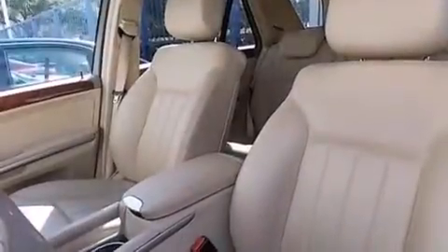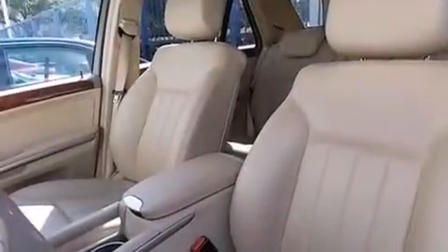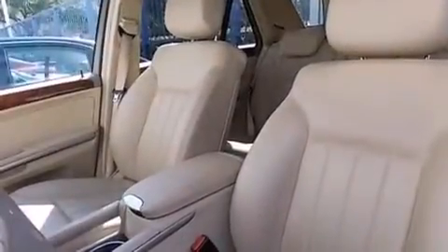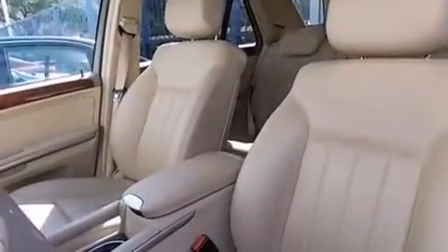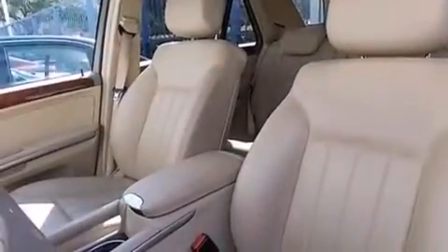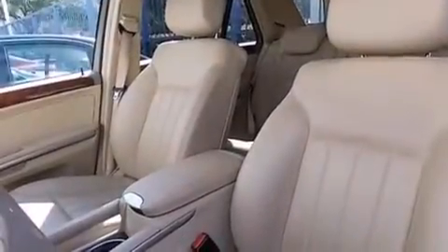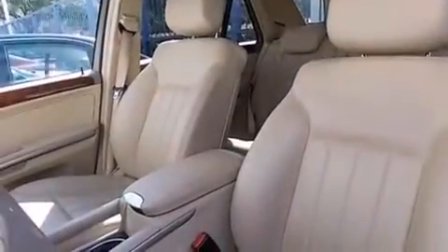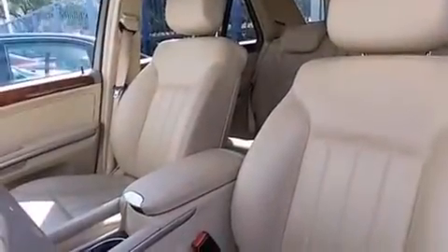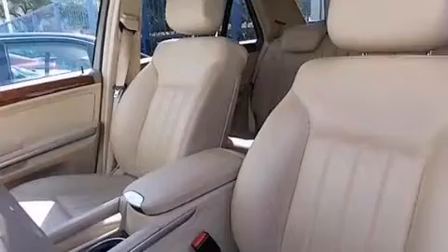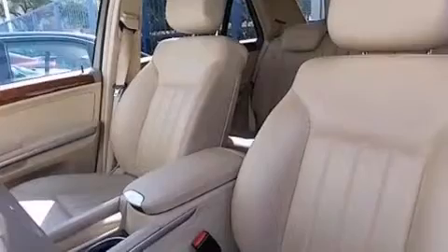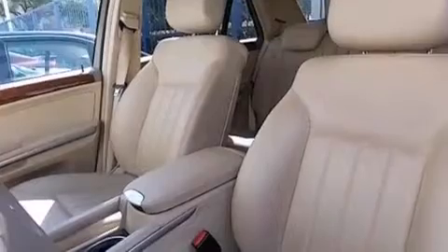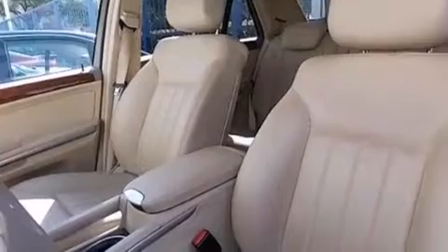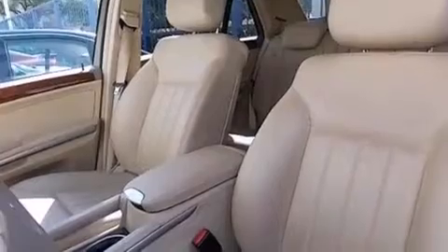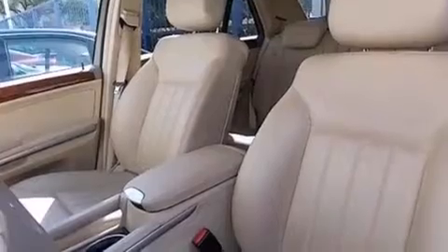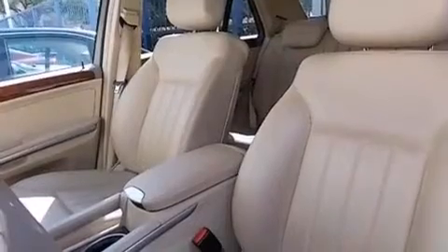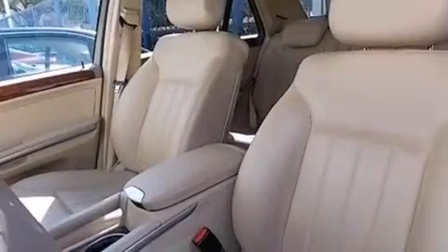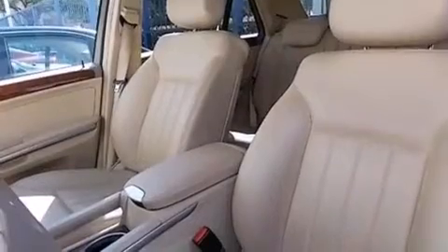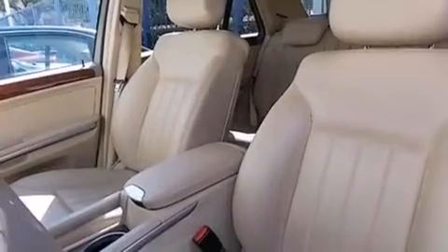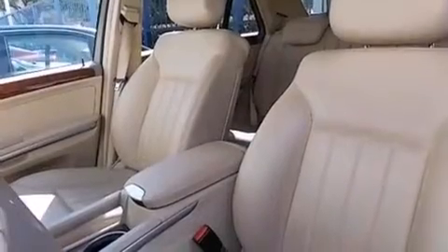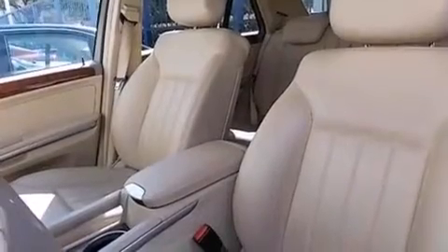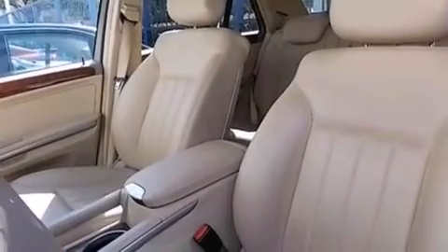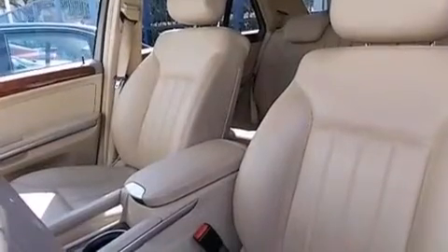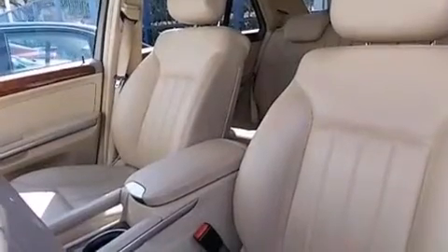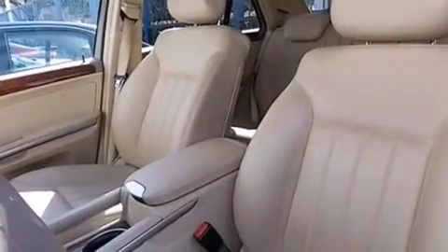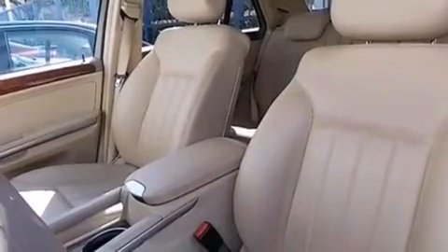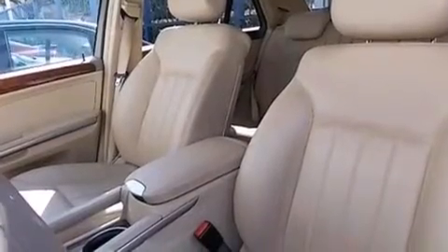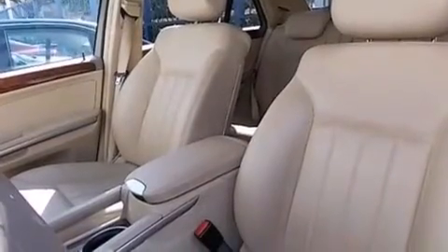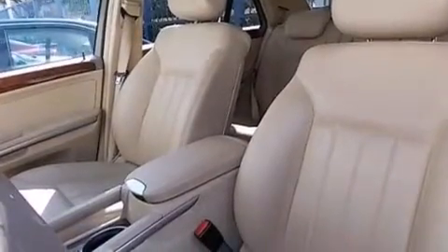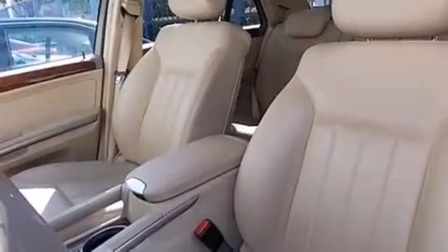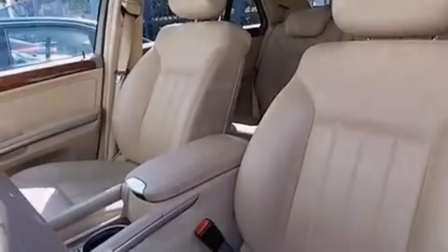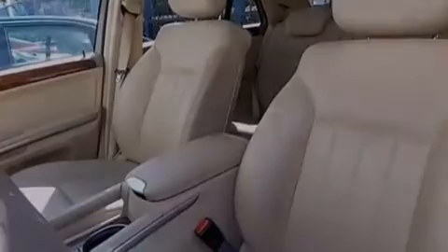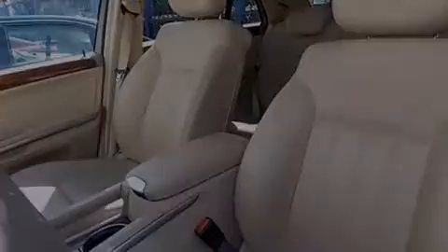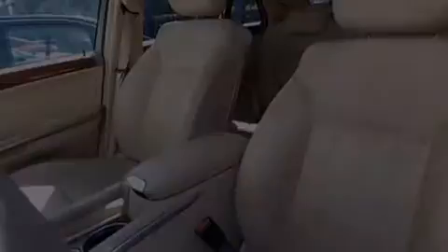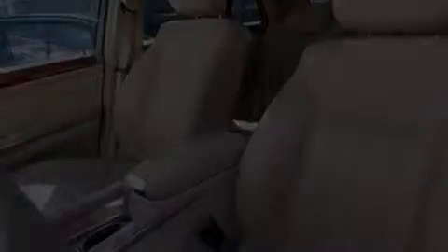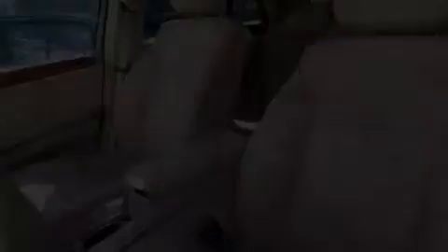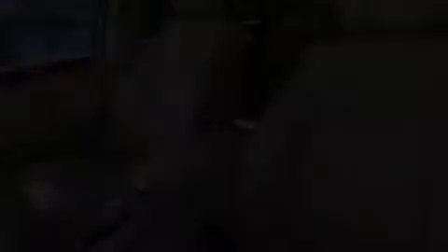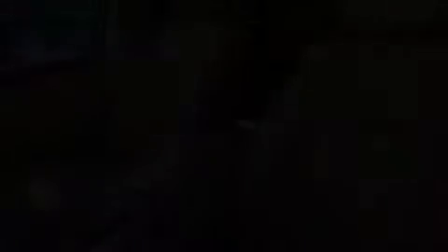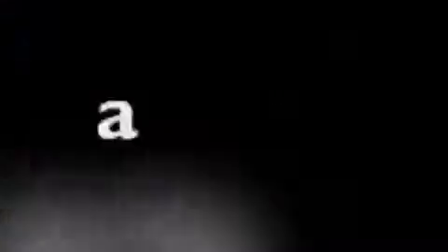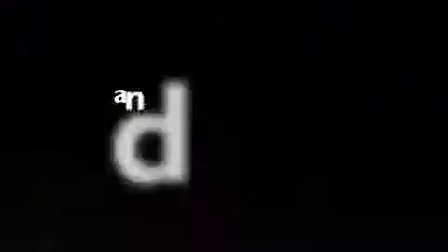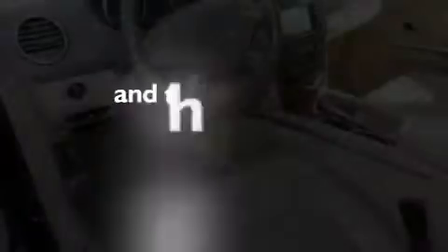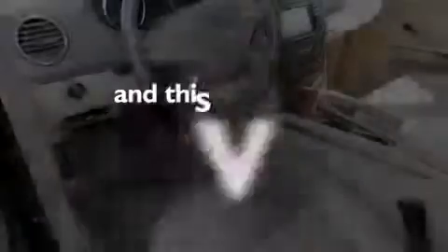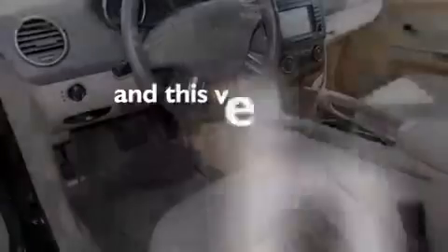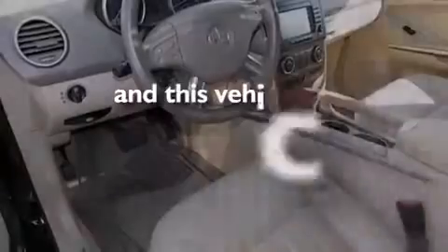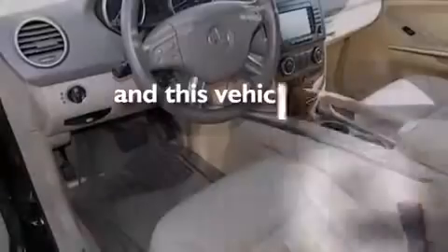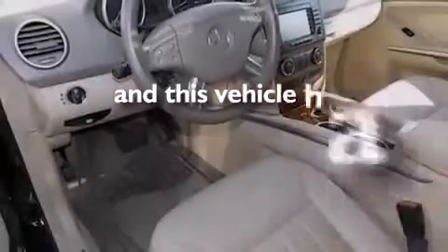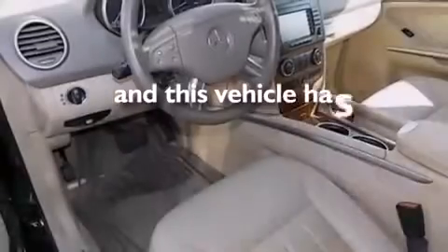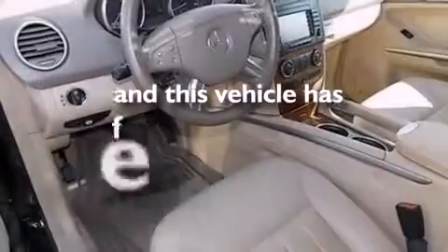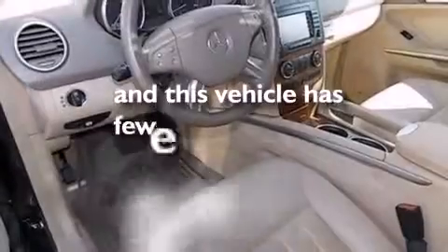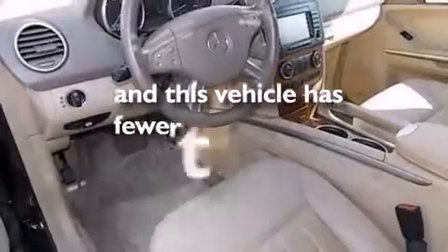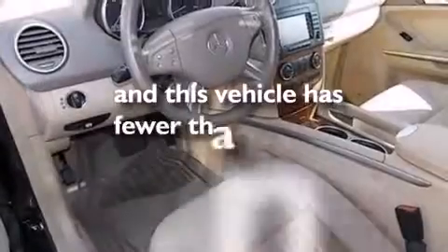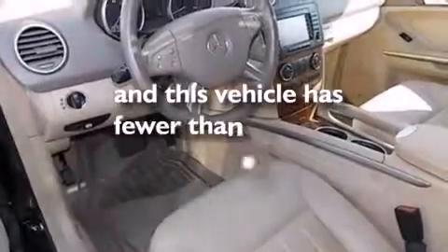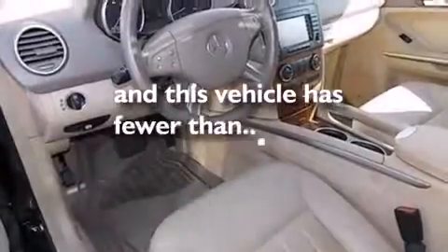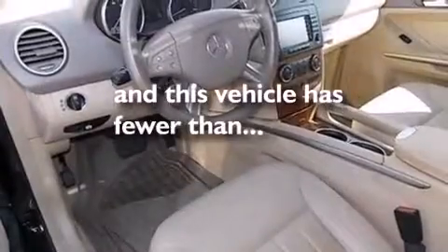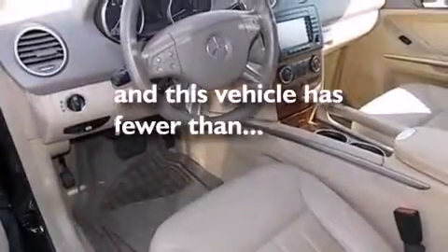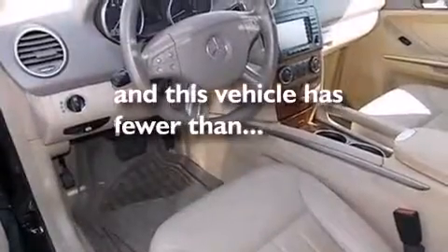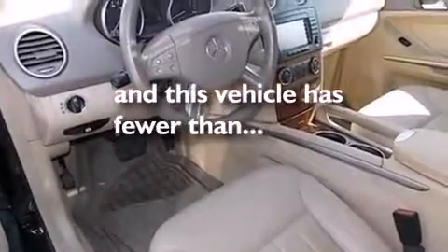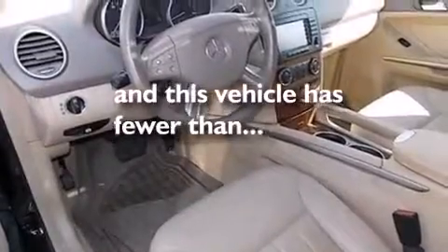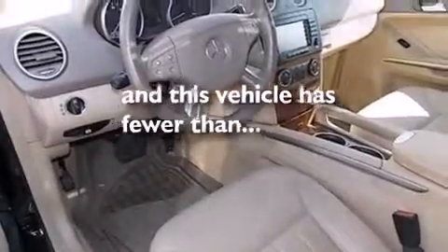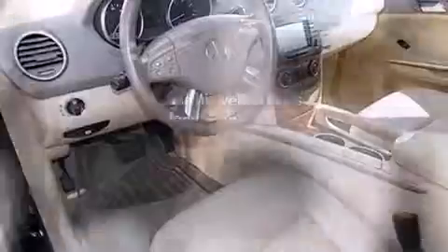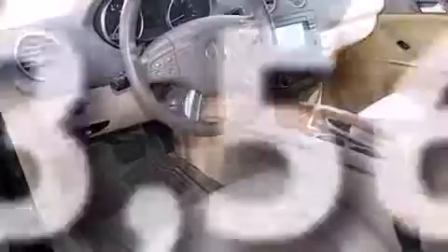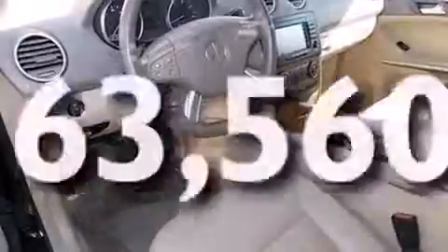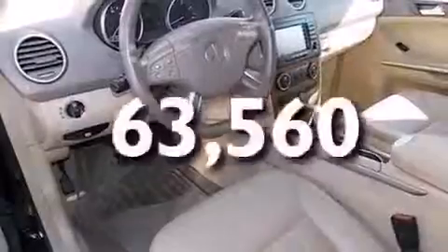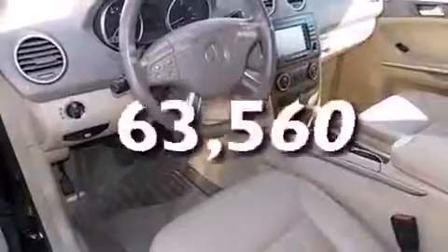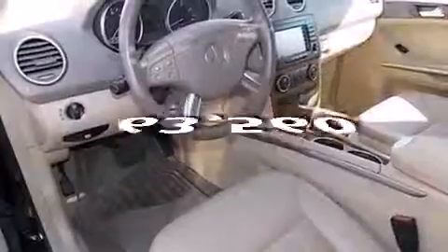Dual power seats, a pass-through rear seat, and this vehicle has less than 64,000 miles.